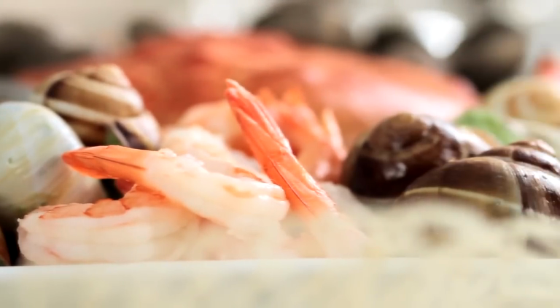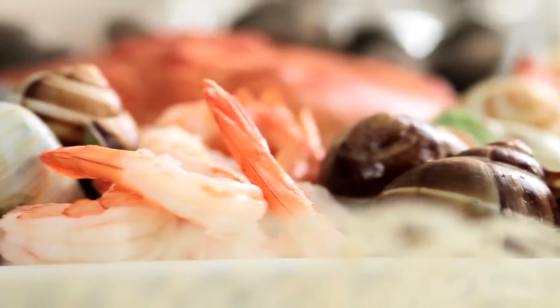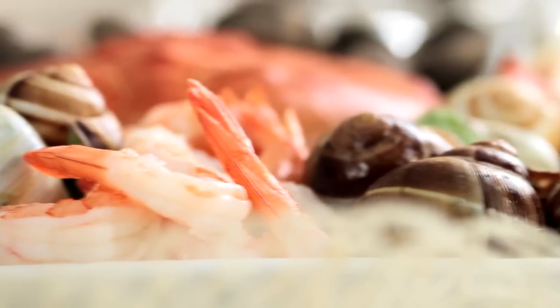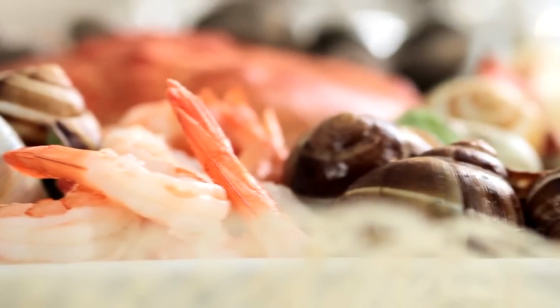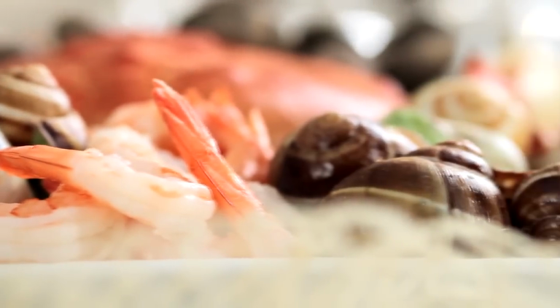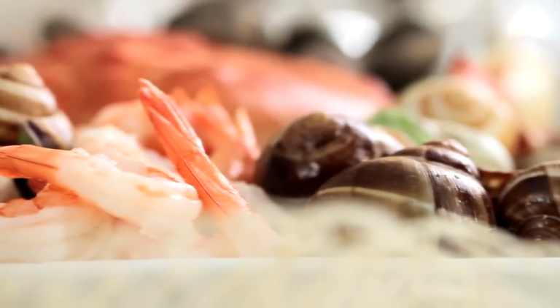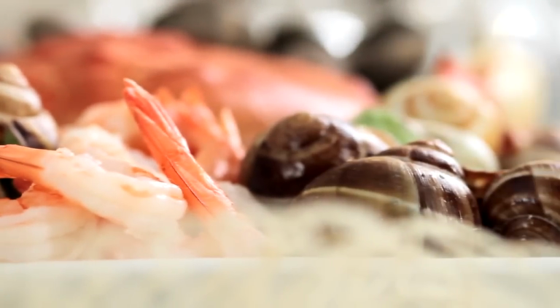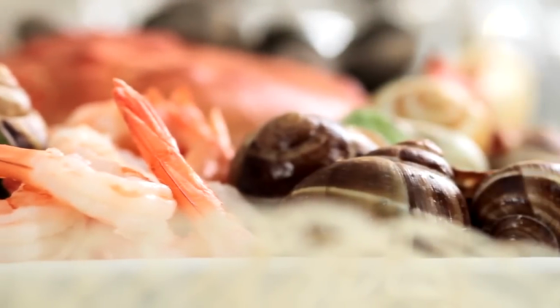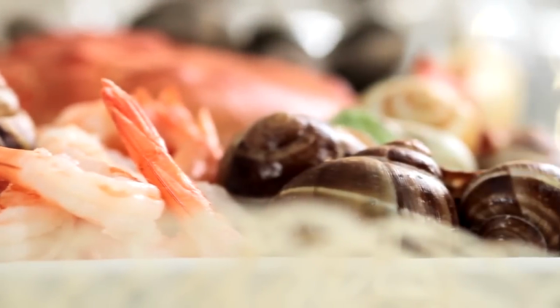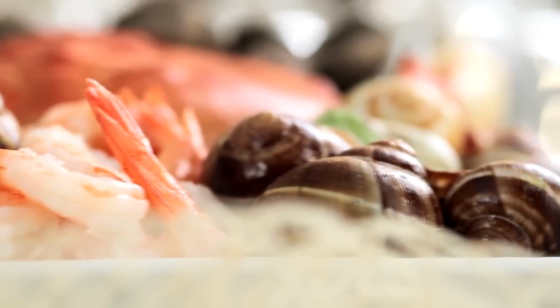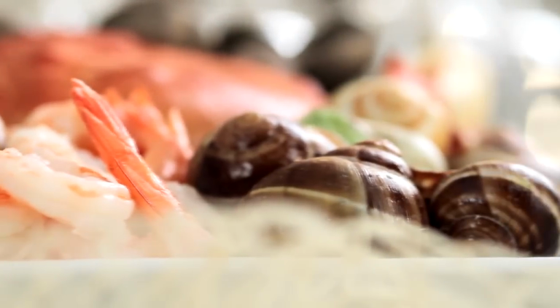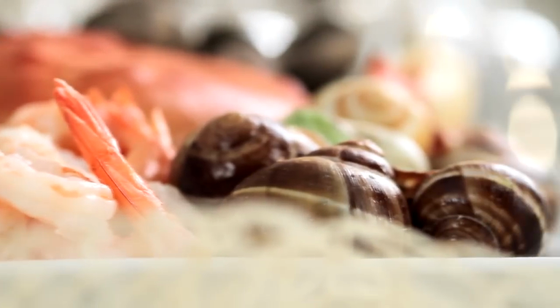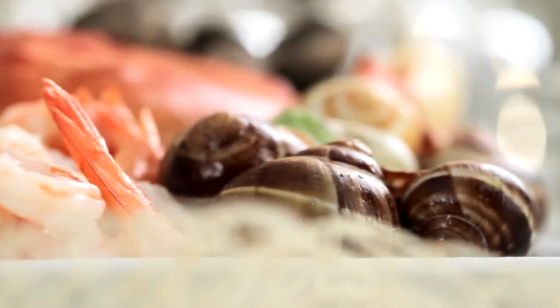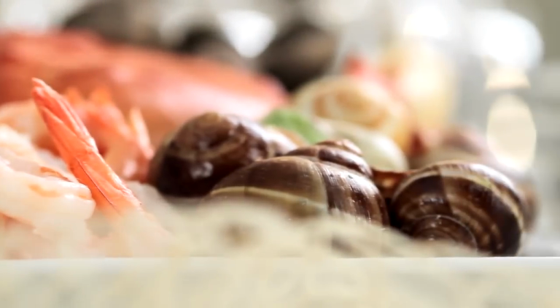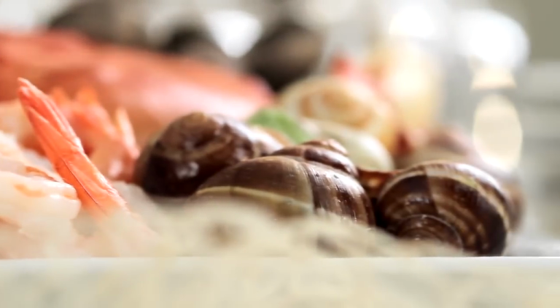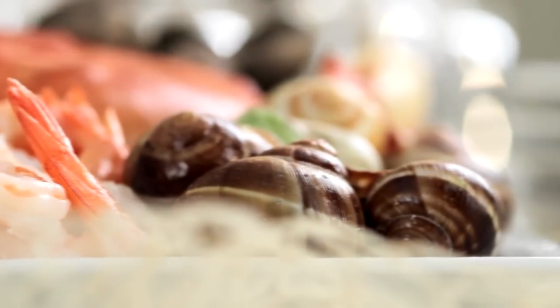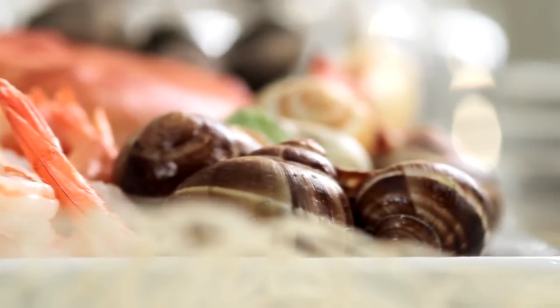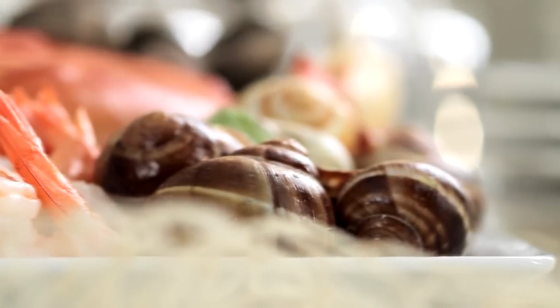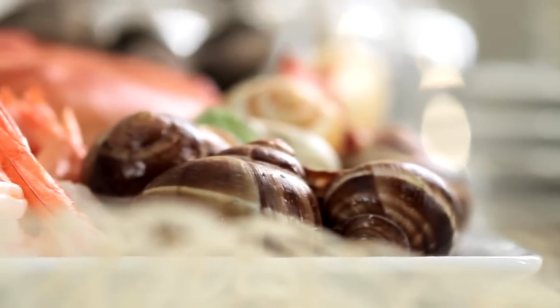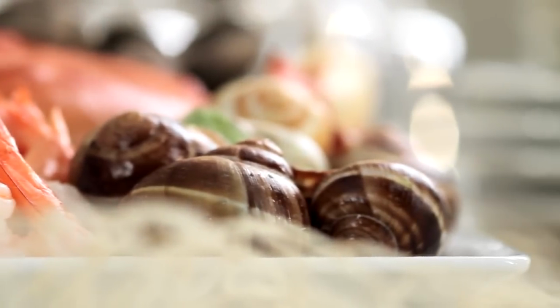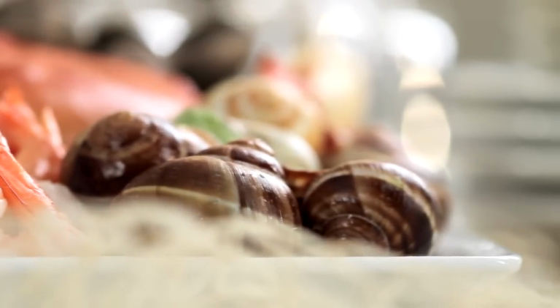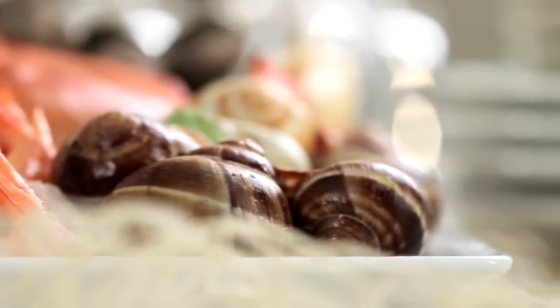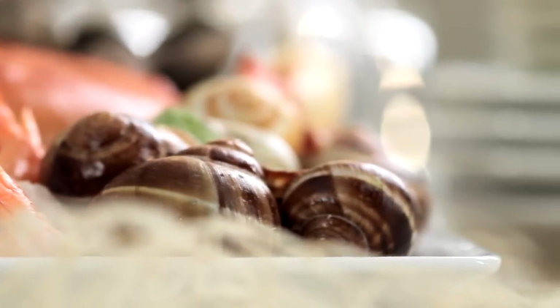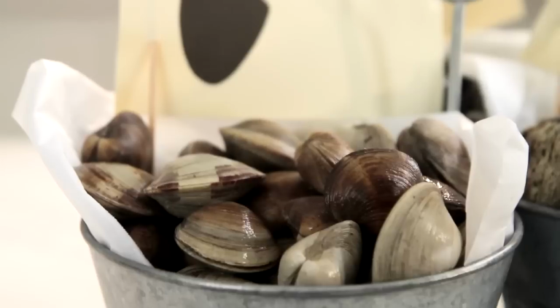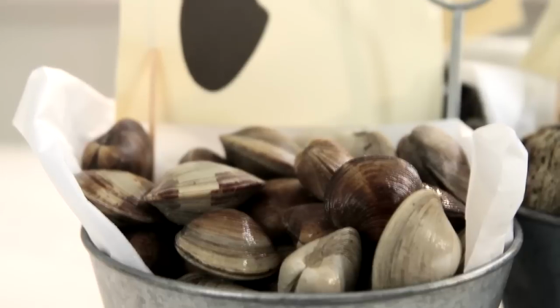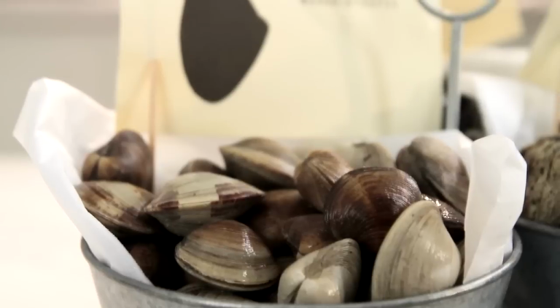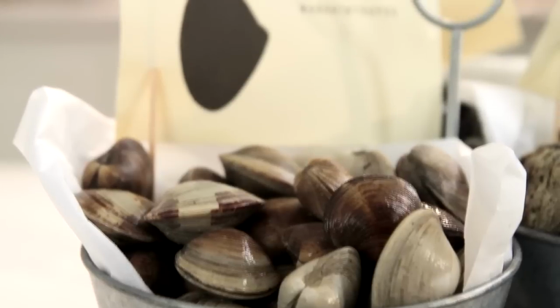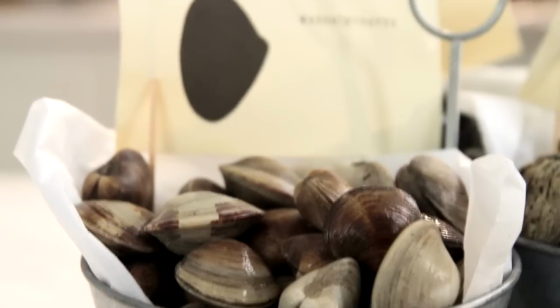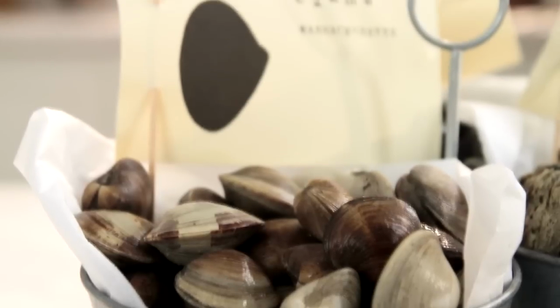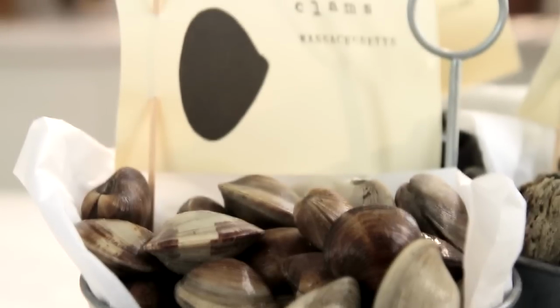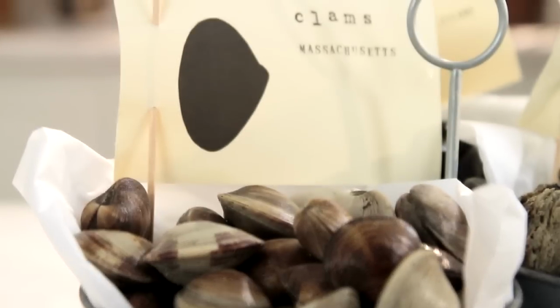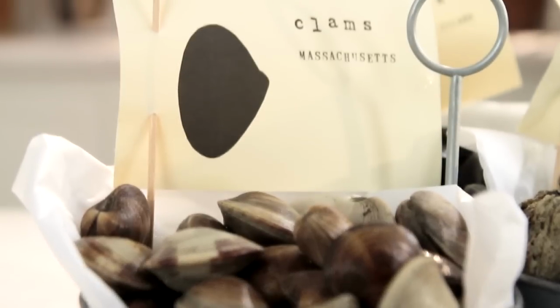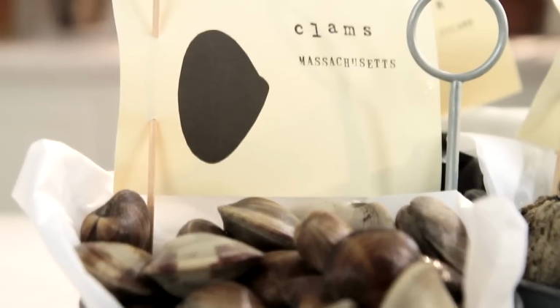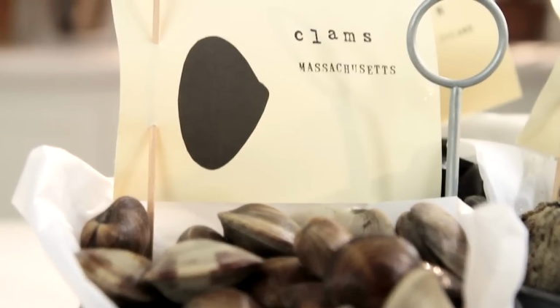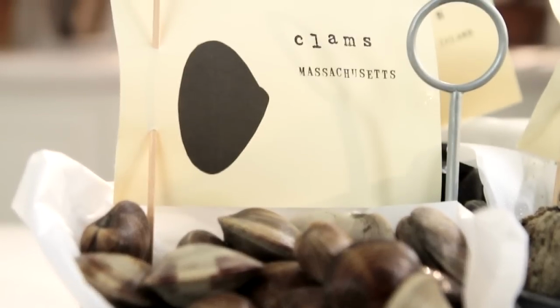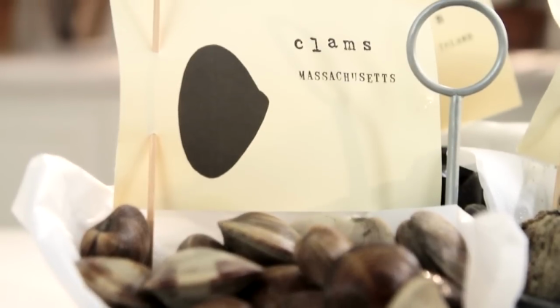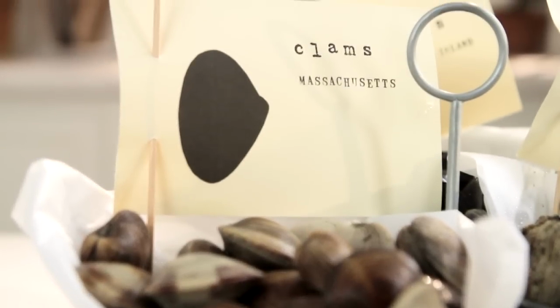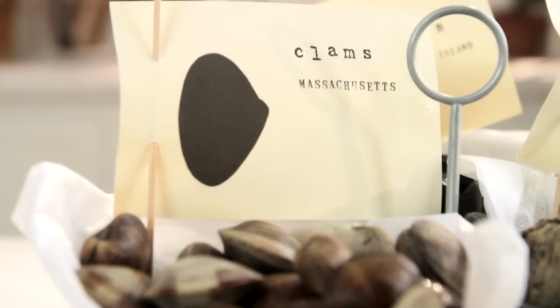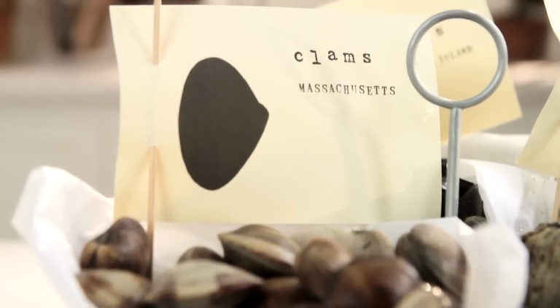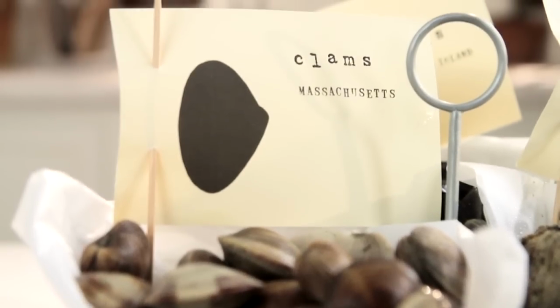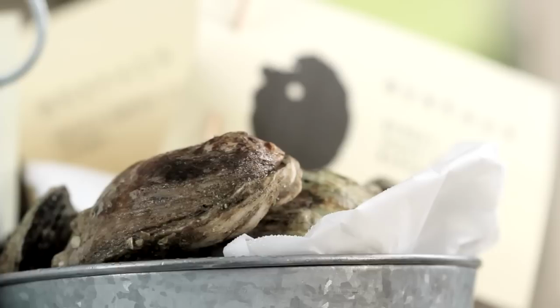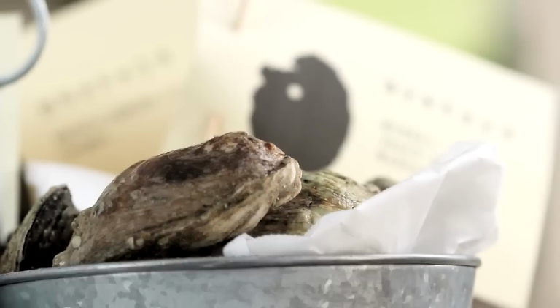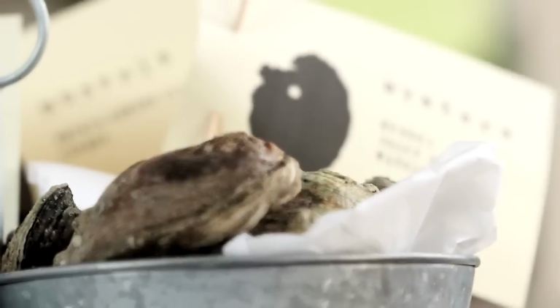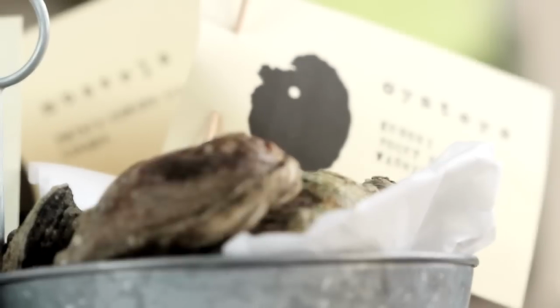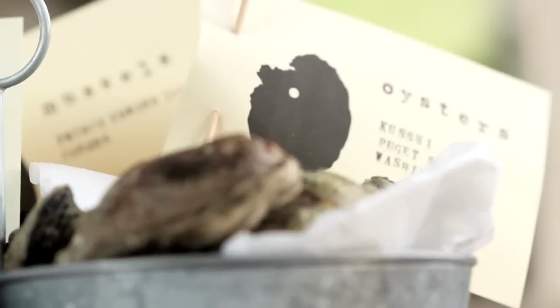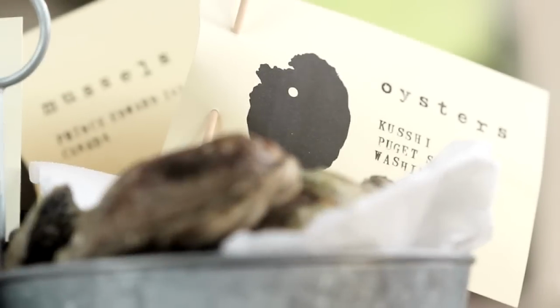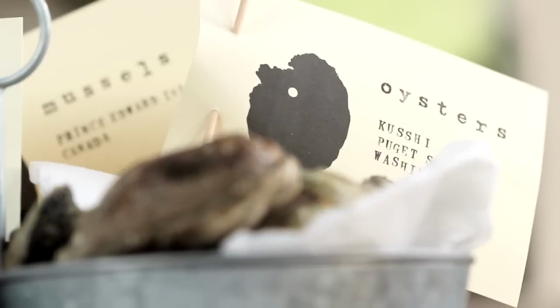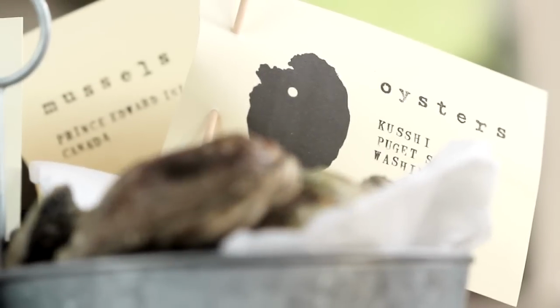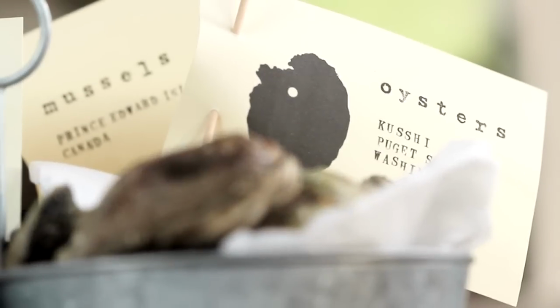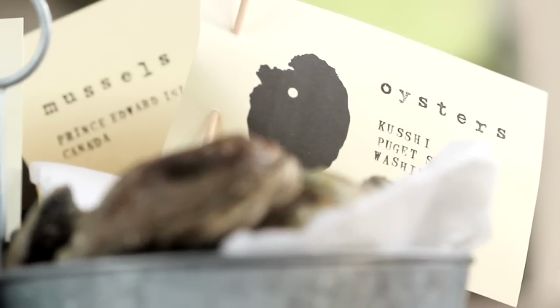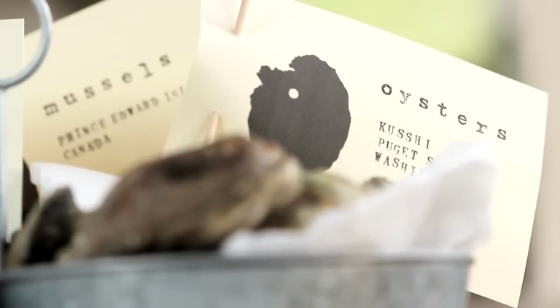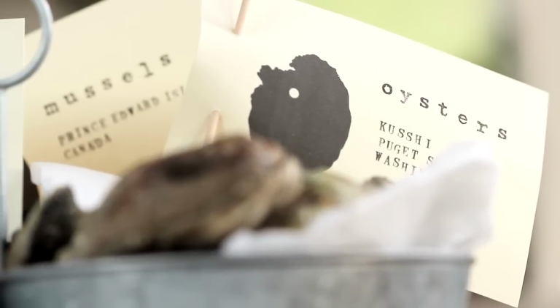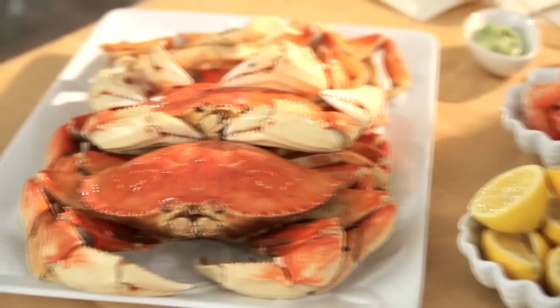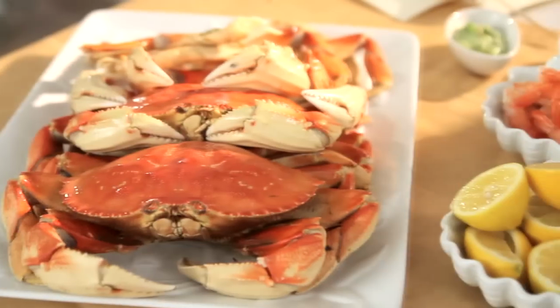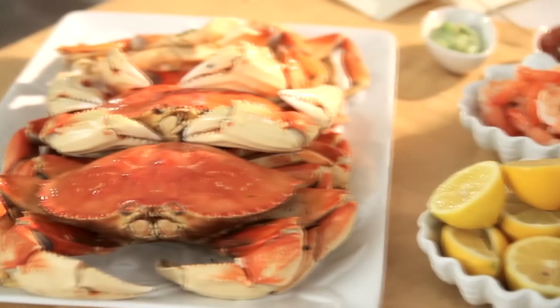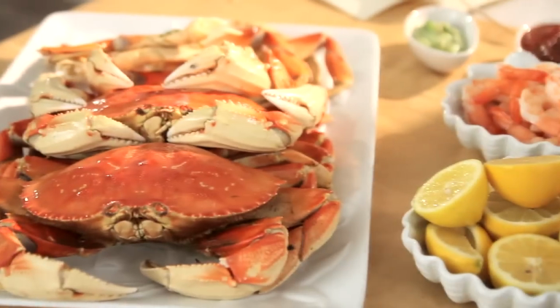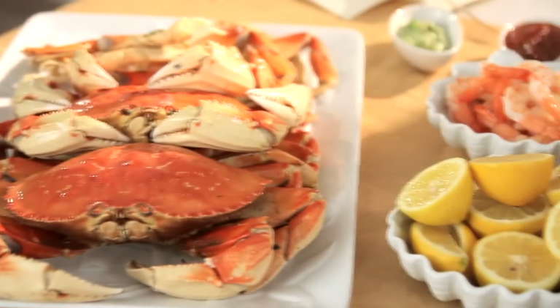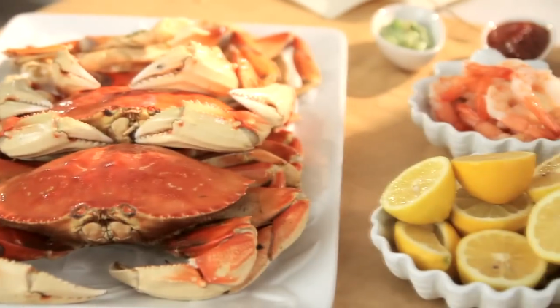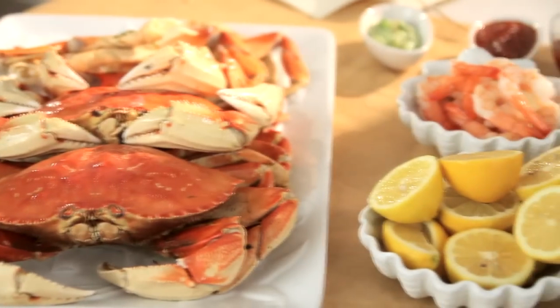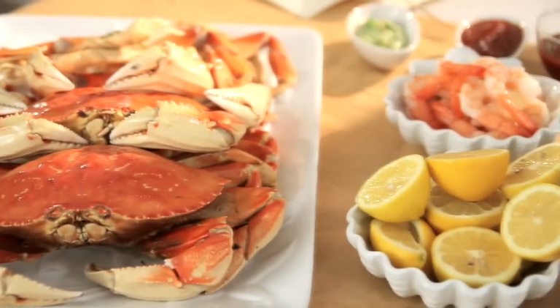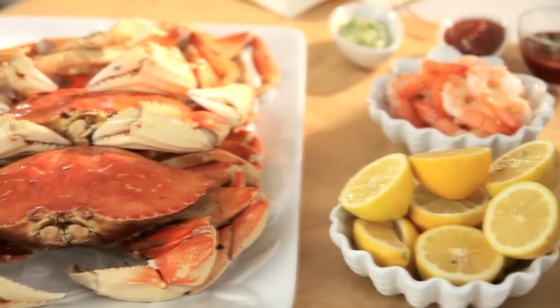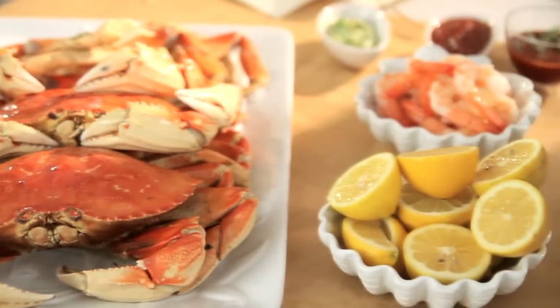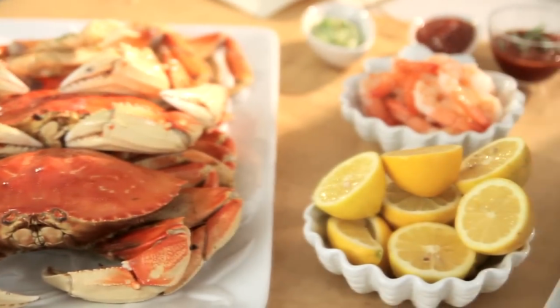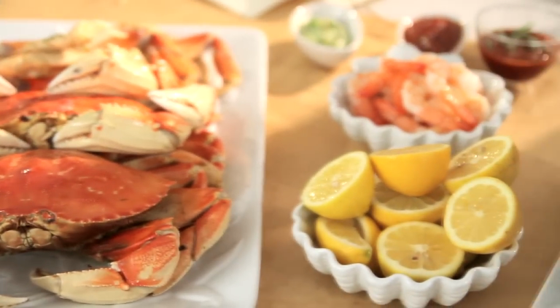What you want to start out with is some really great fresh seafood. Go to your local fish market, speak with an expert, see what's the freshest, and then pick what's your favorite.